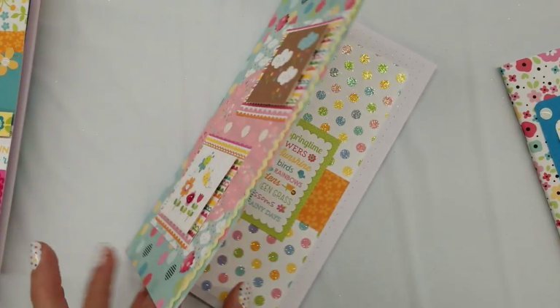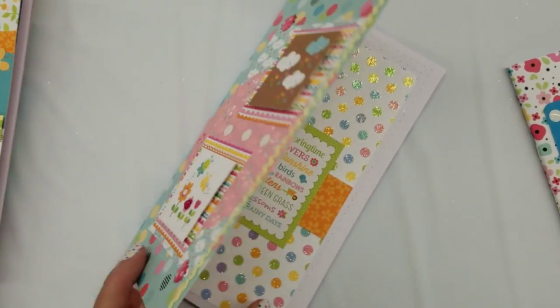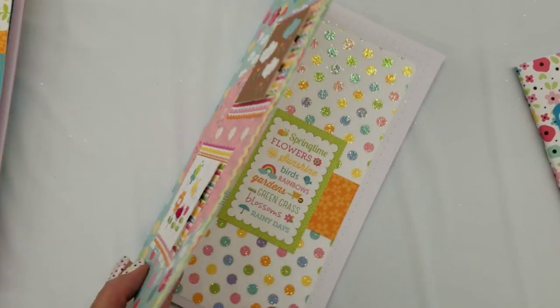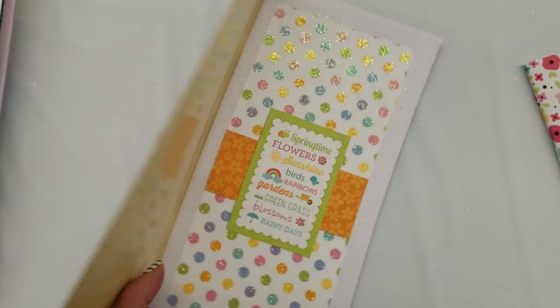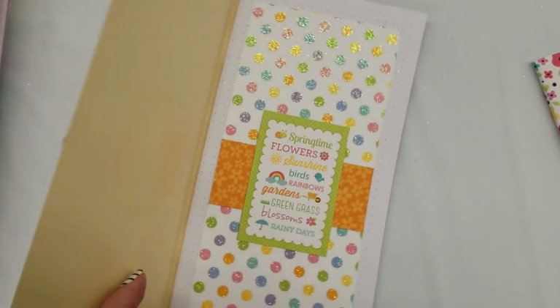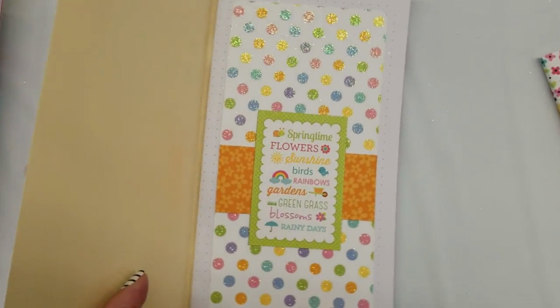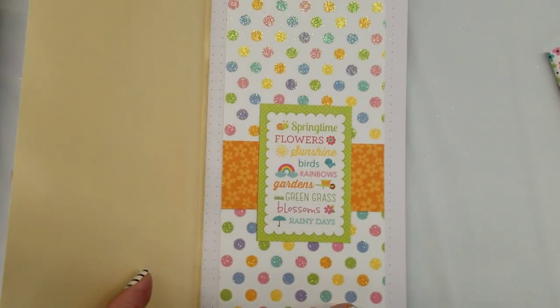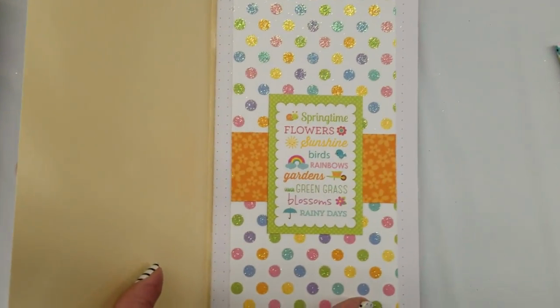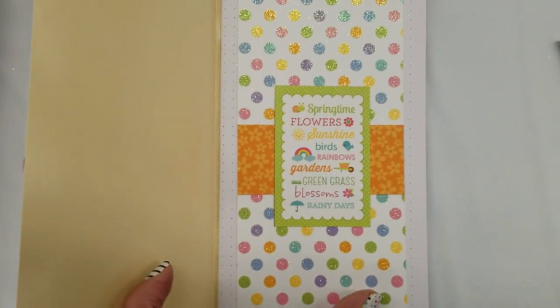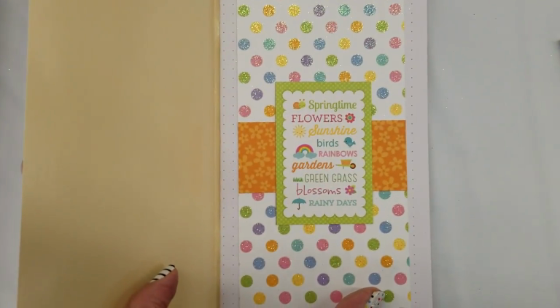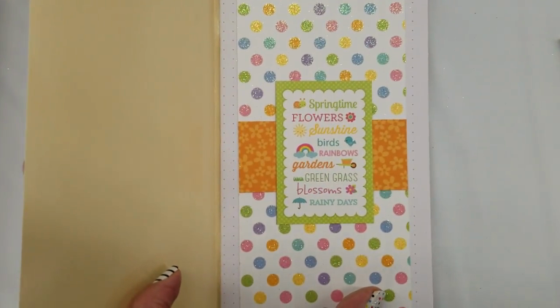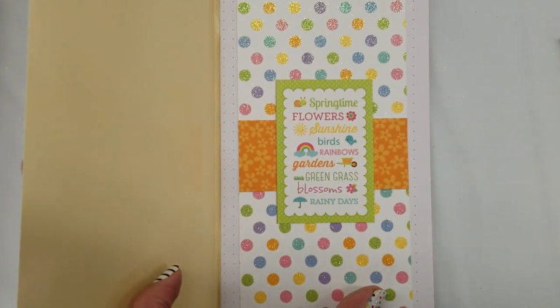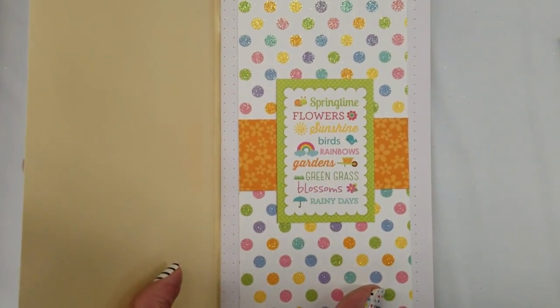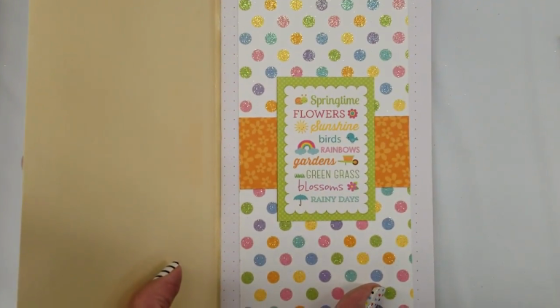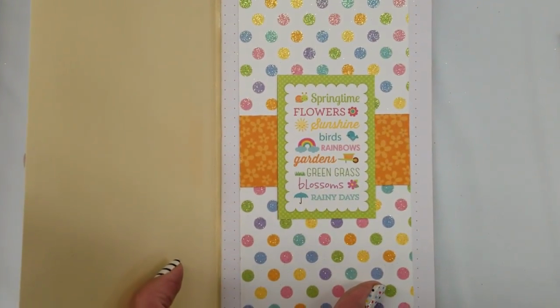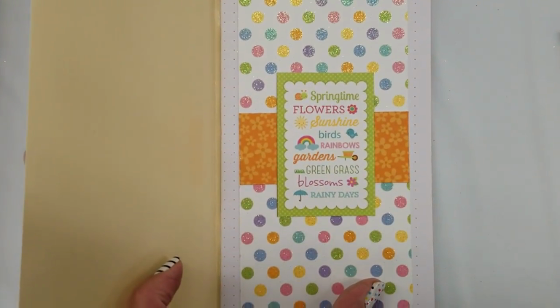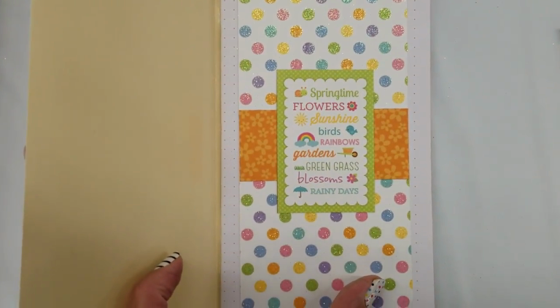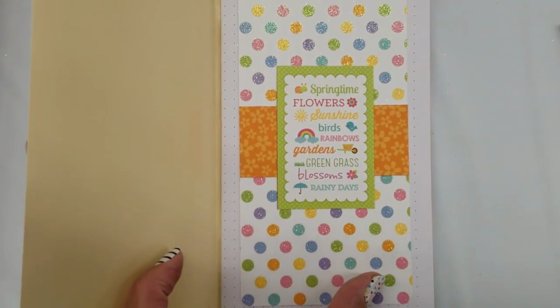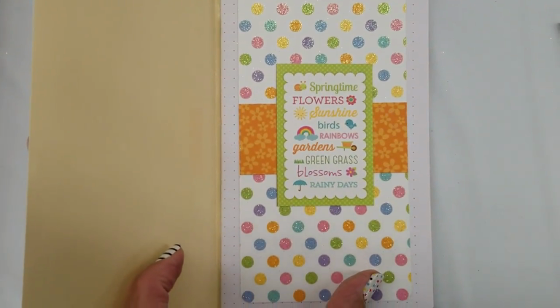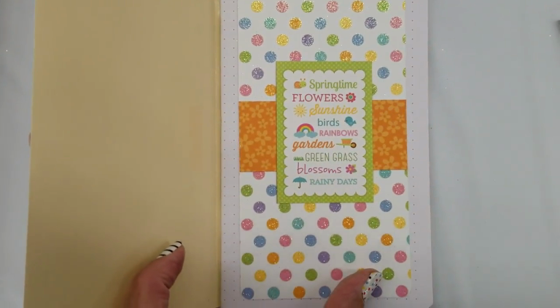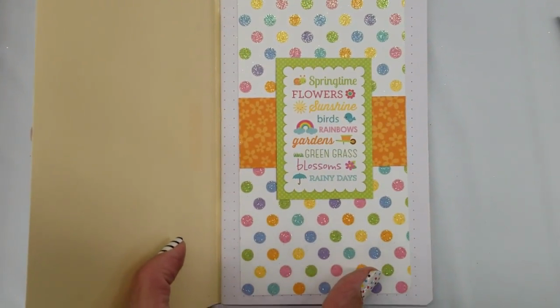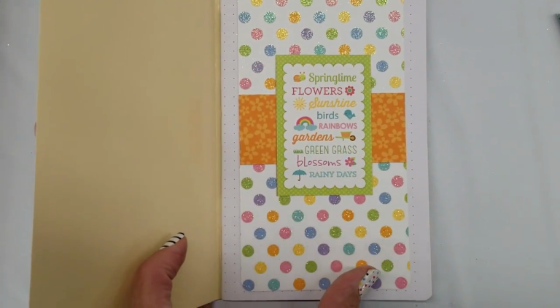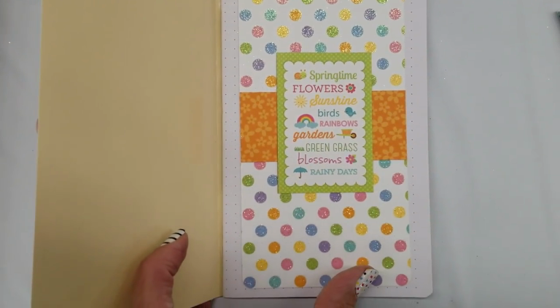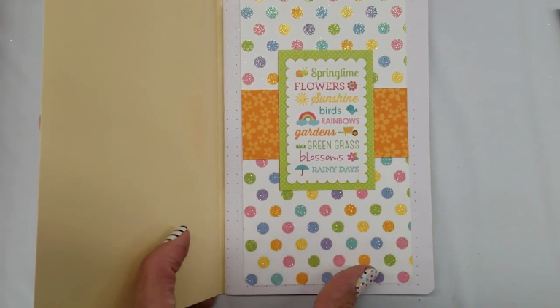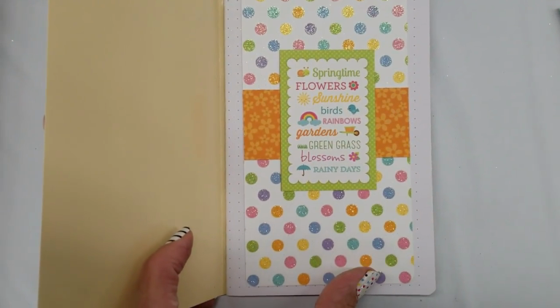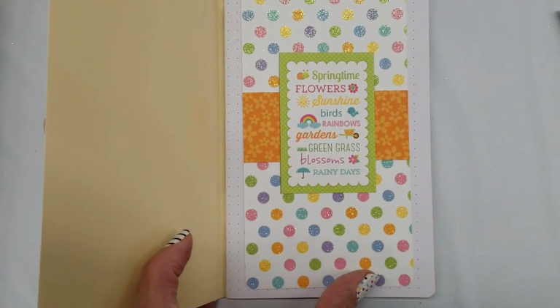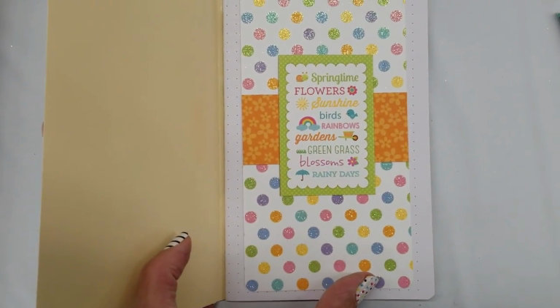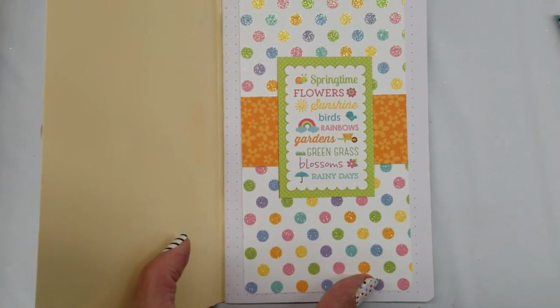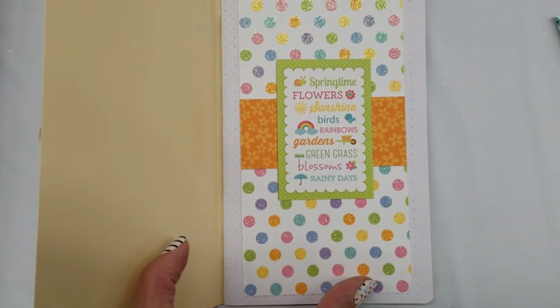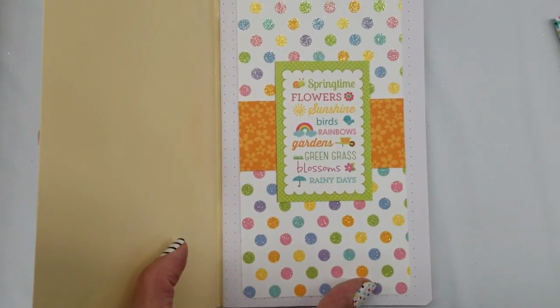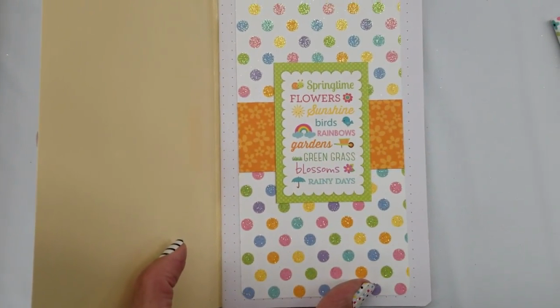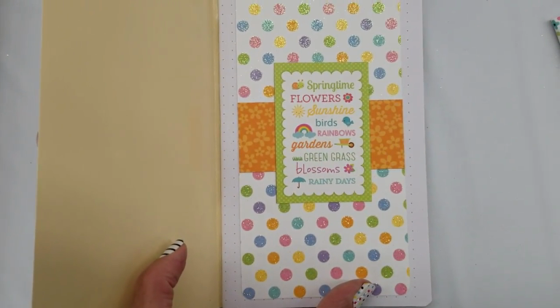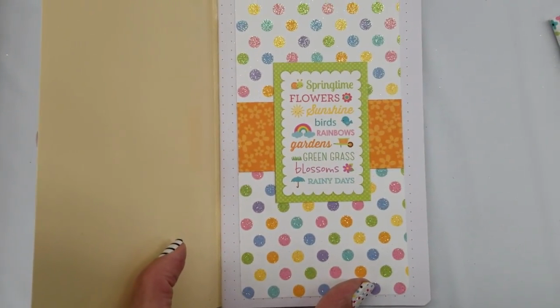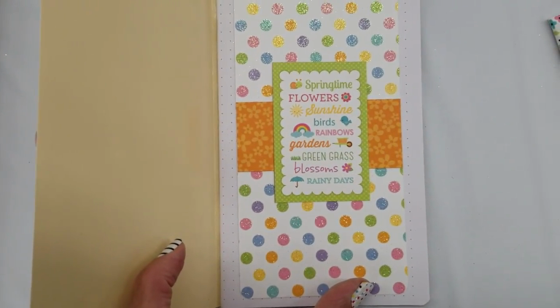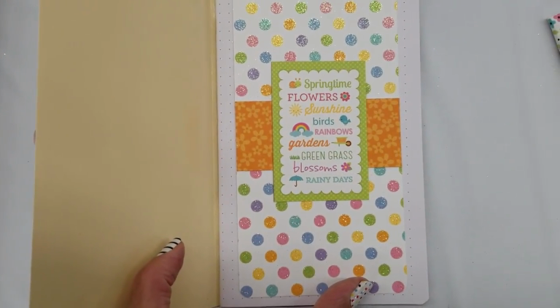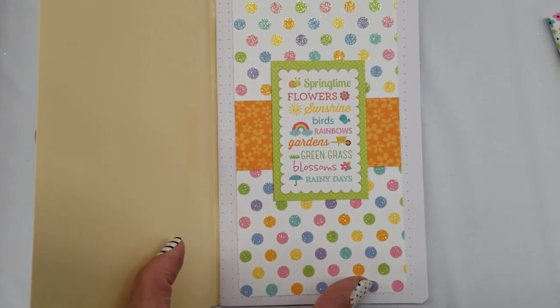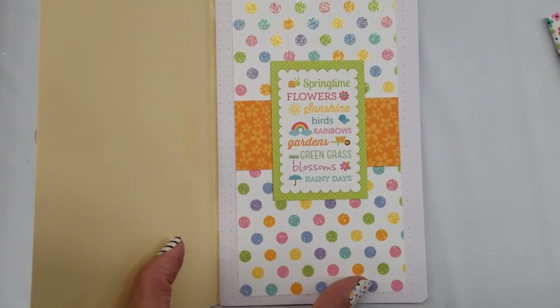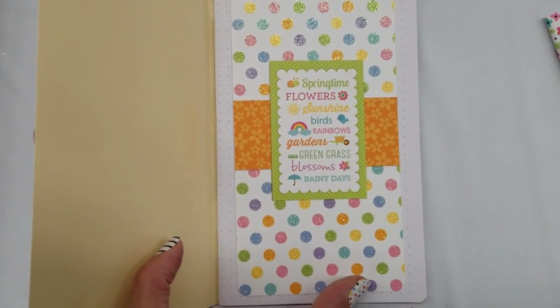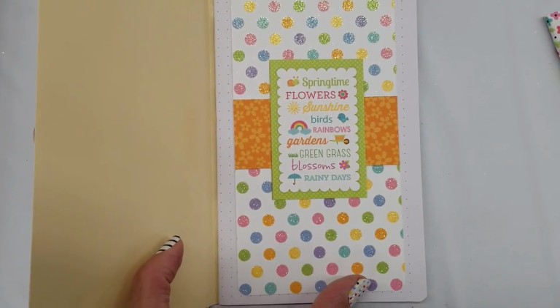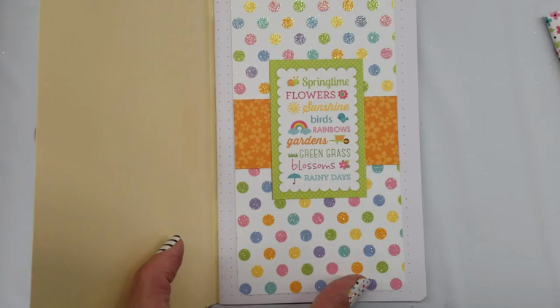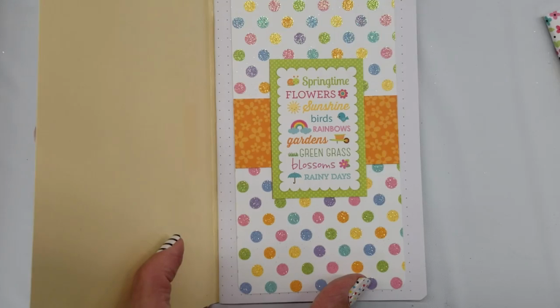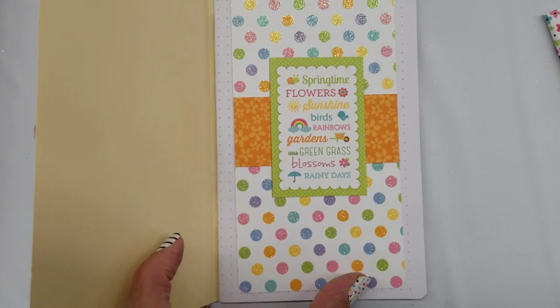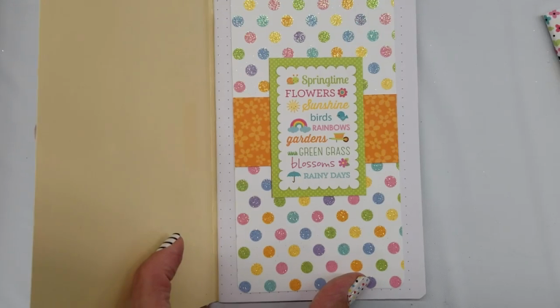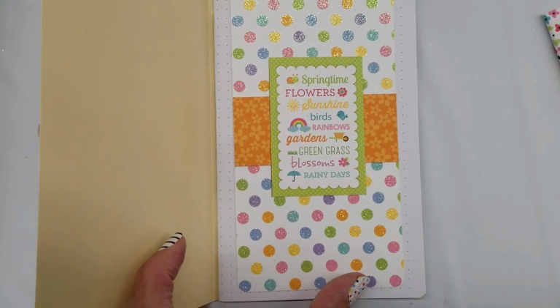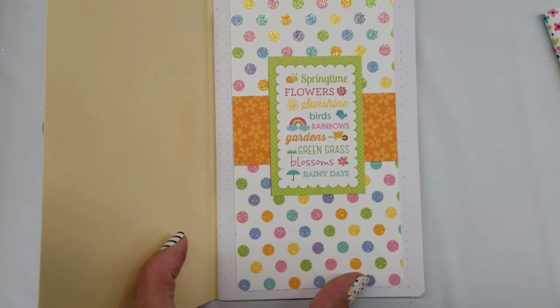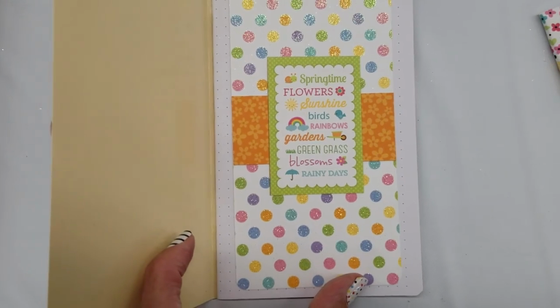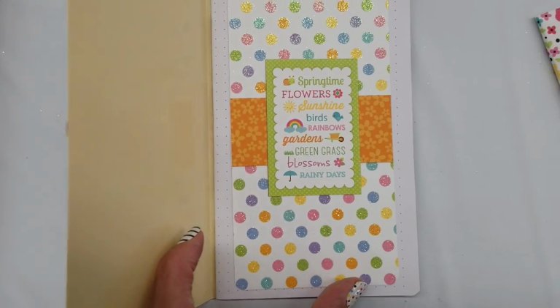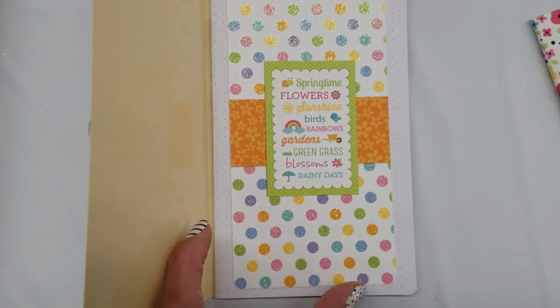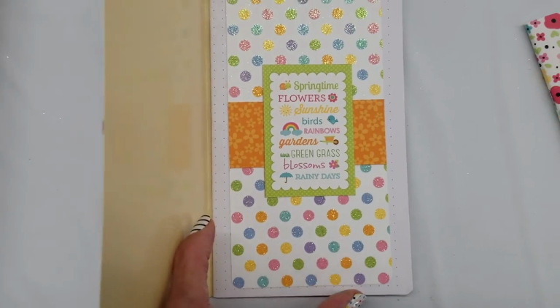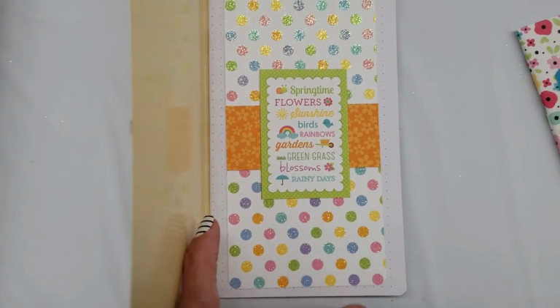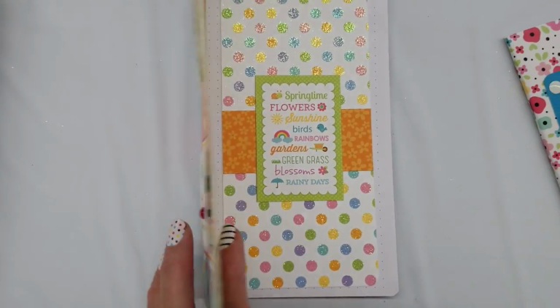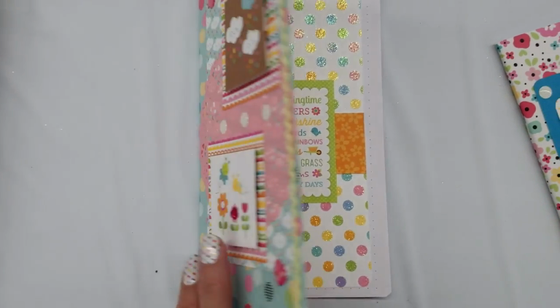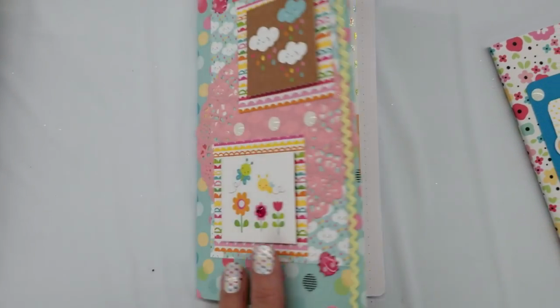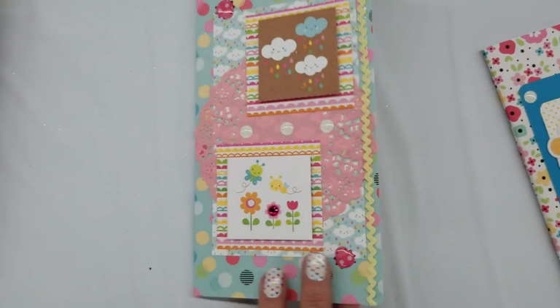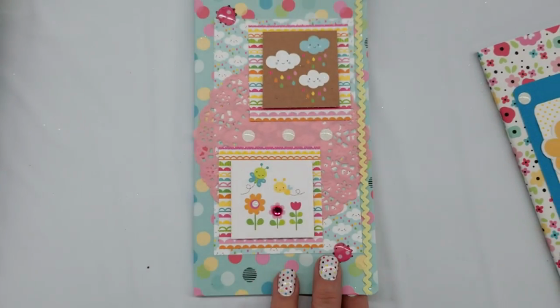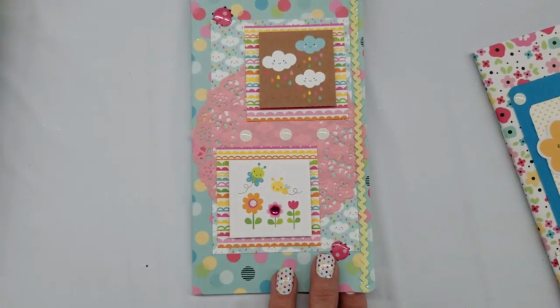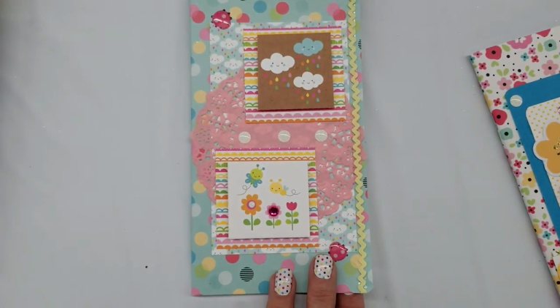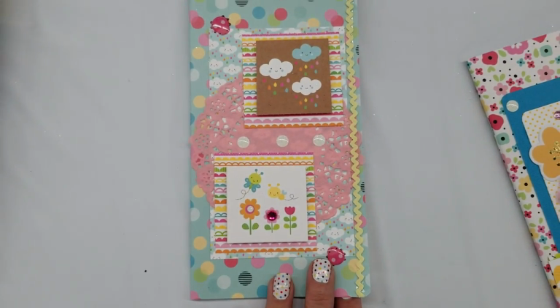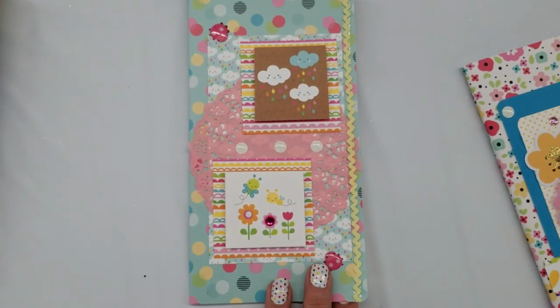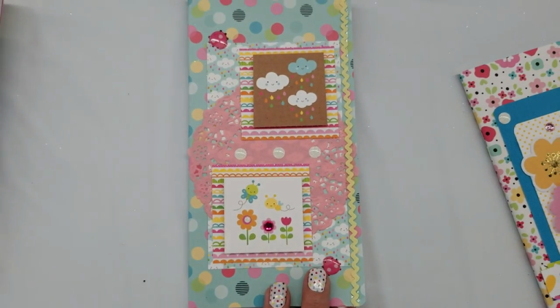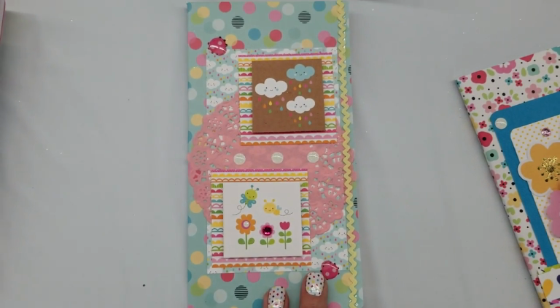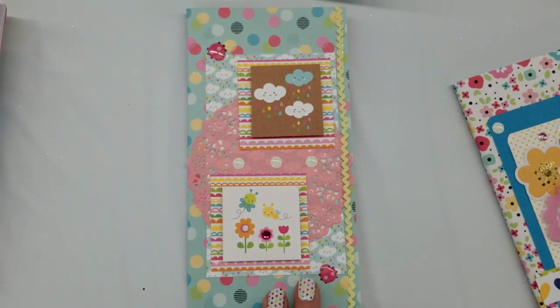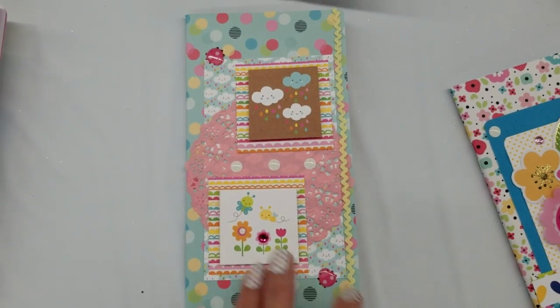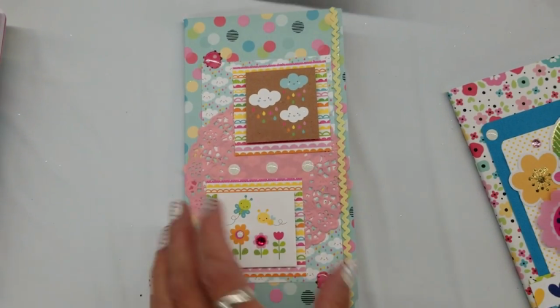So it says: springtime flowers, sunshine, birds, rainbows, gardens, garden grass, blossoms, rainy days. Very cute.